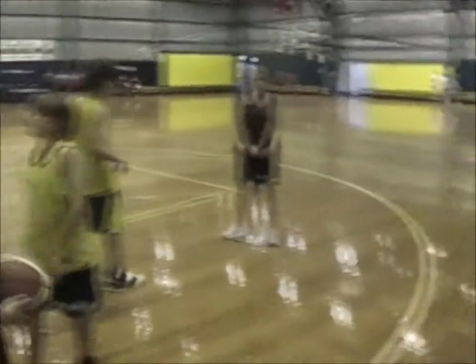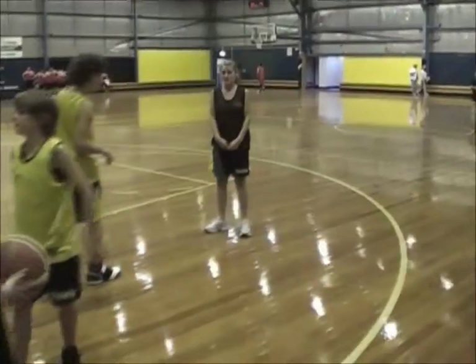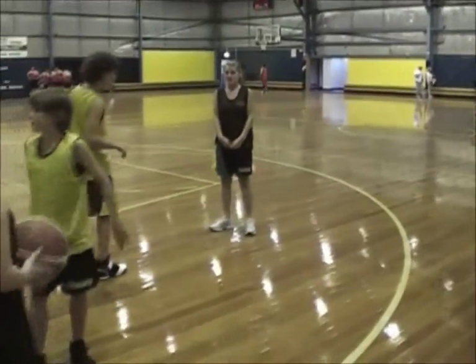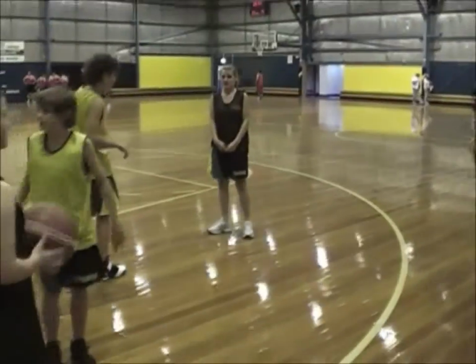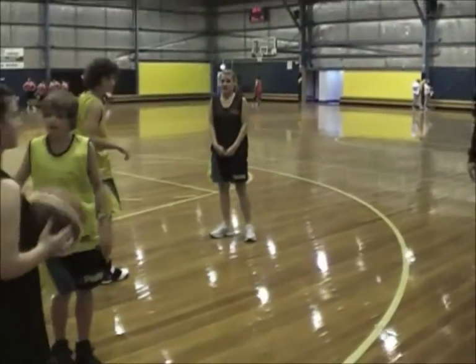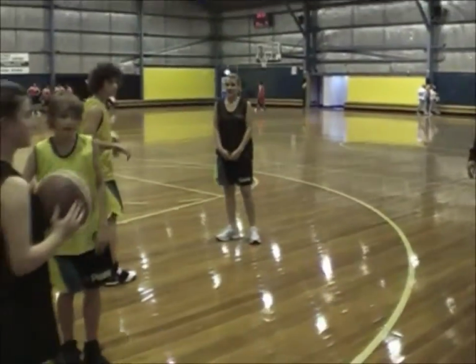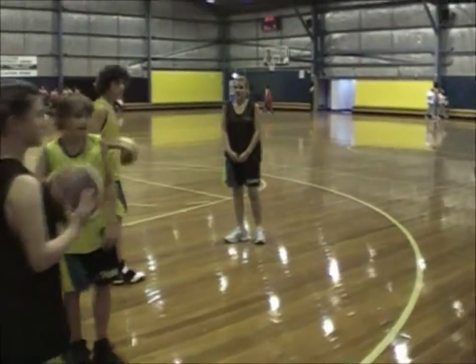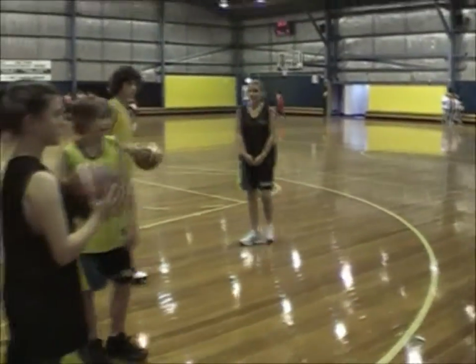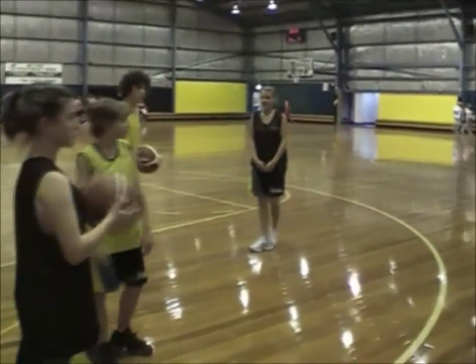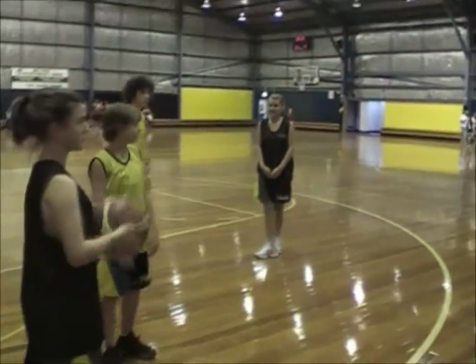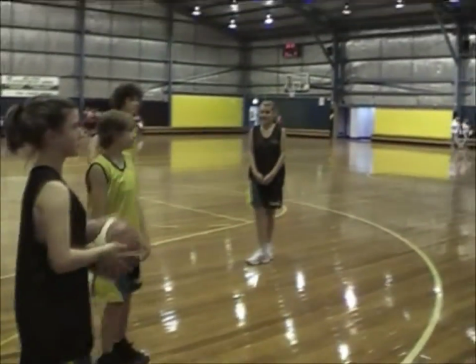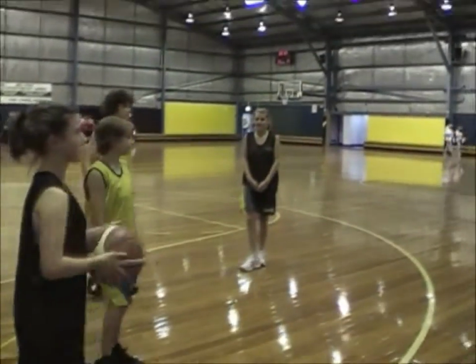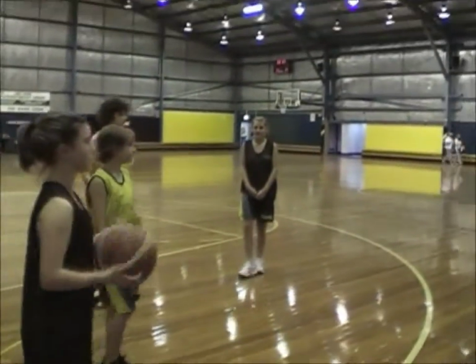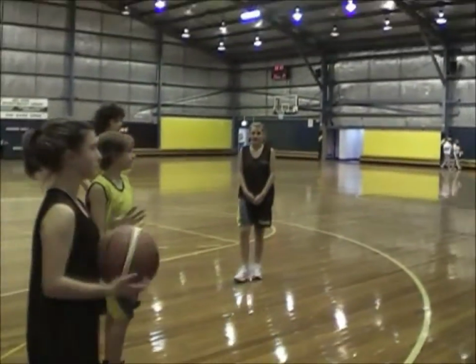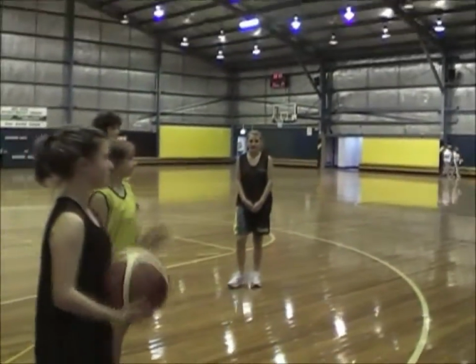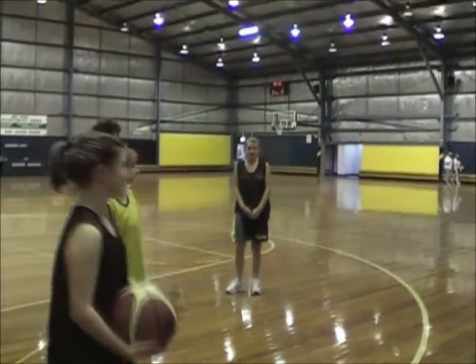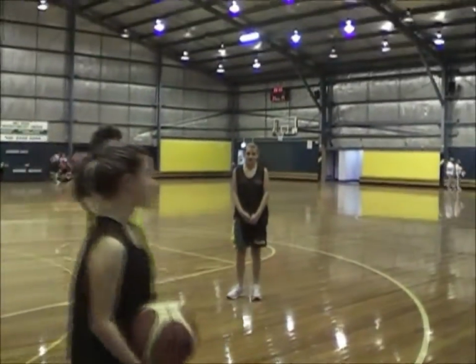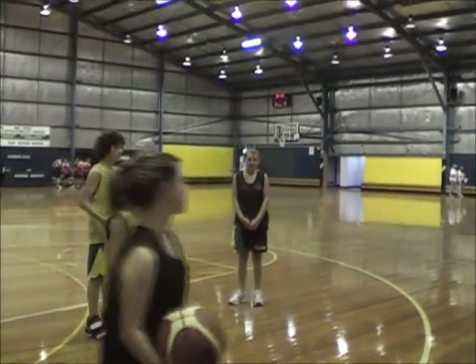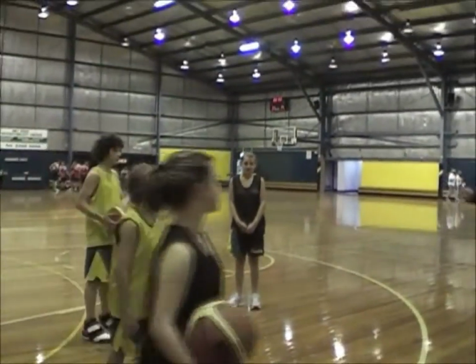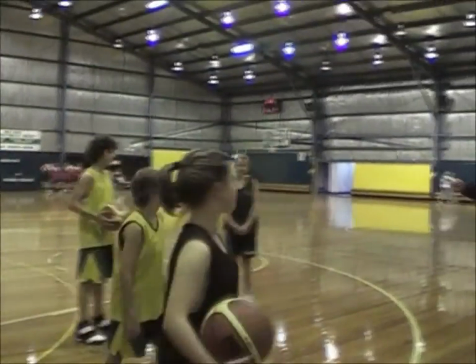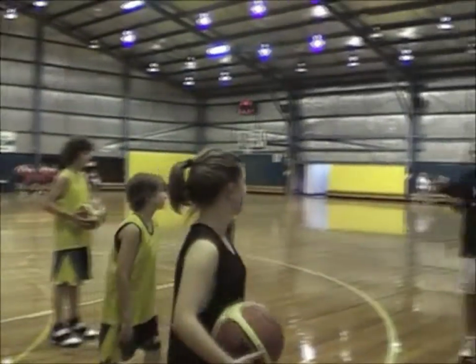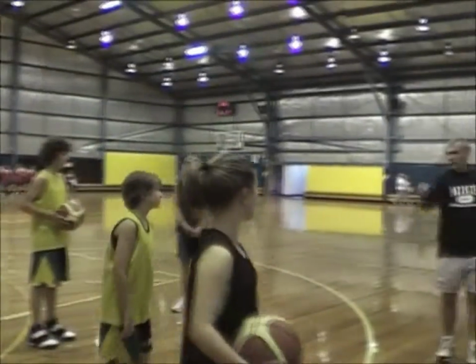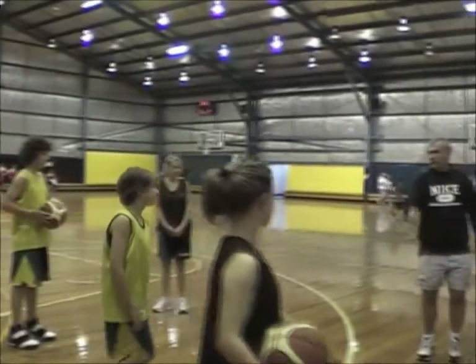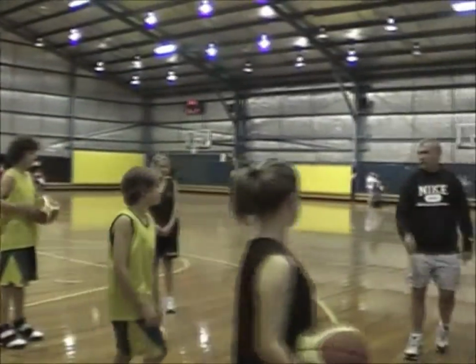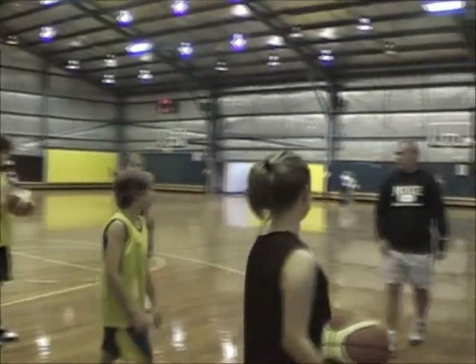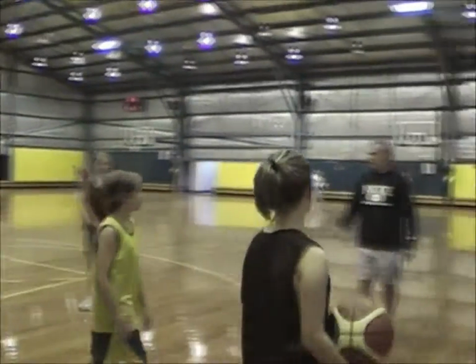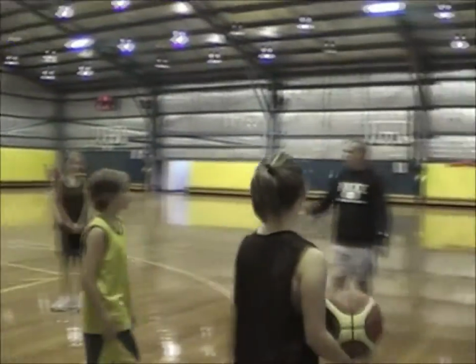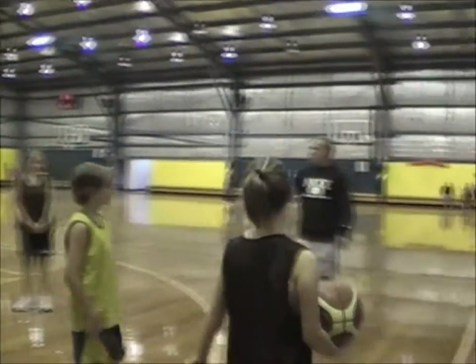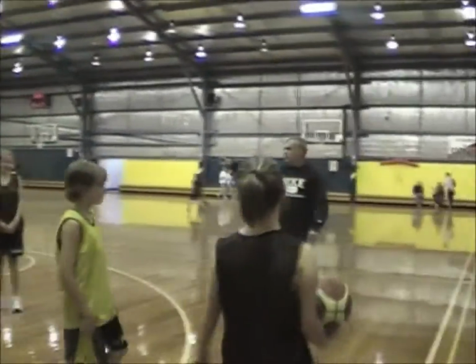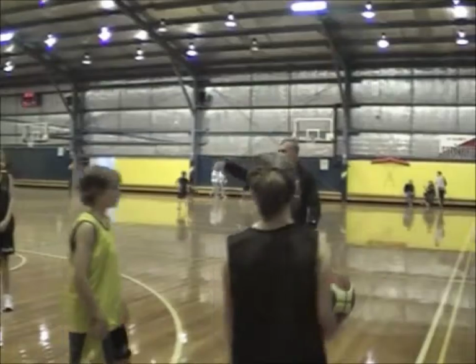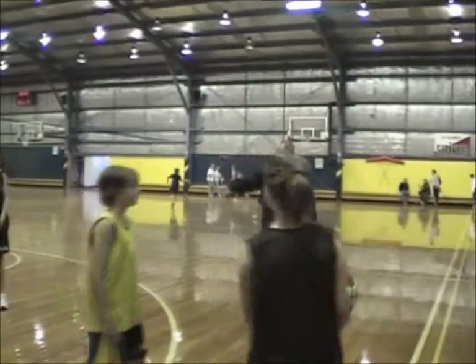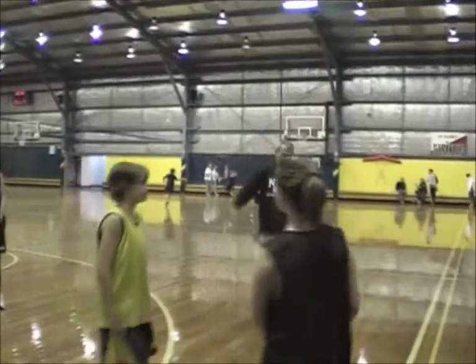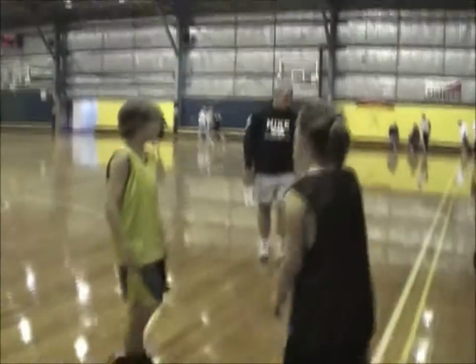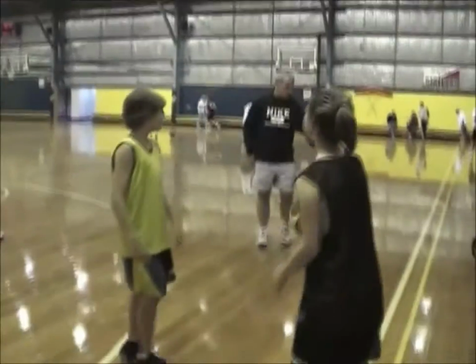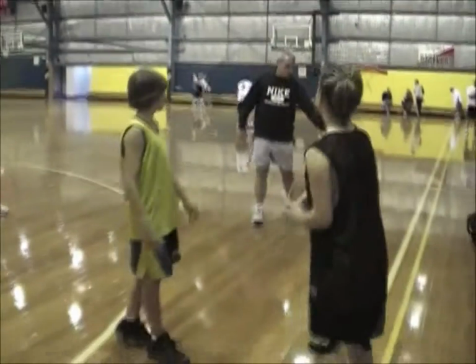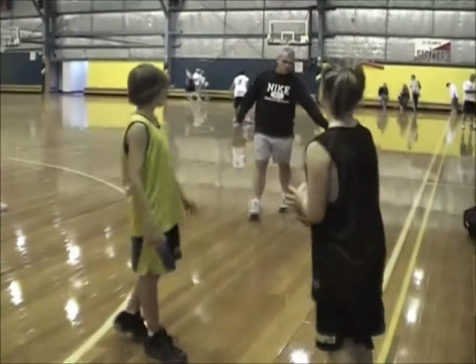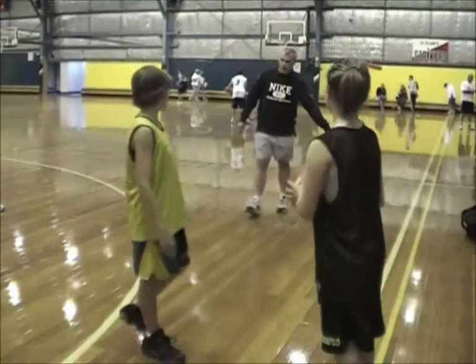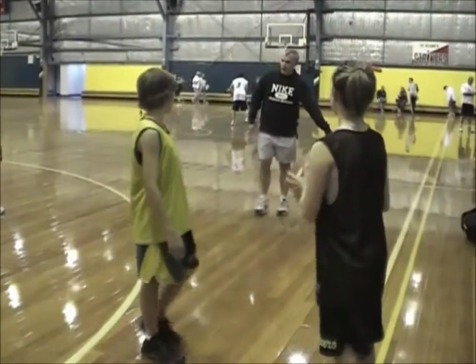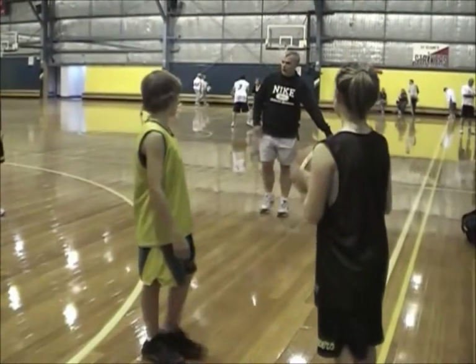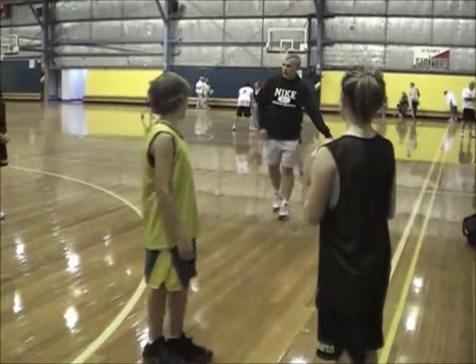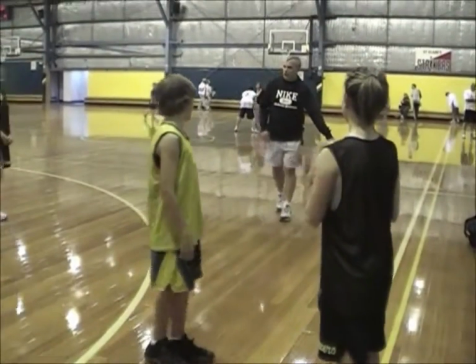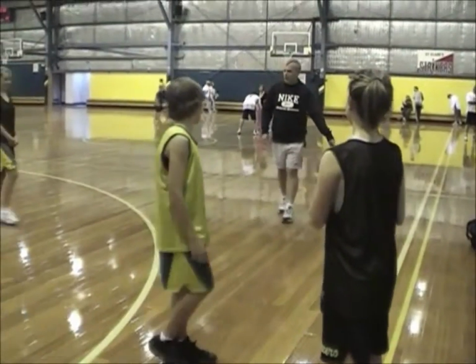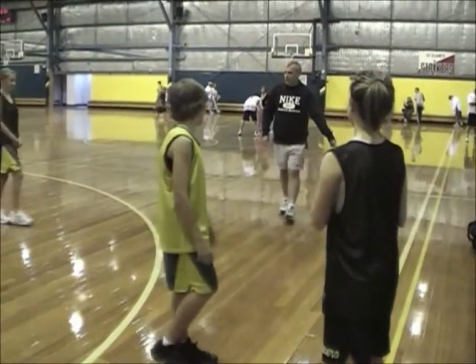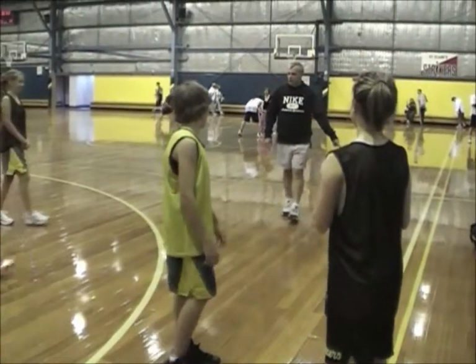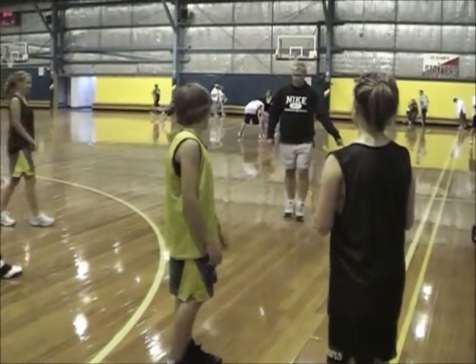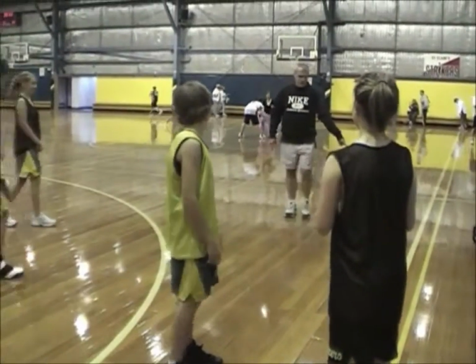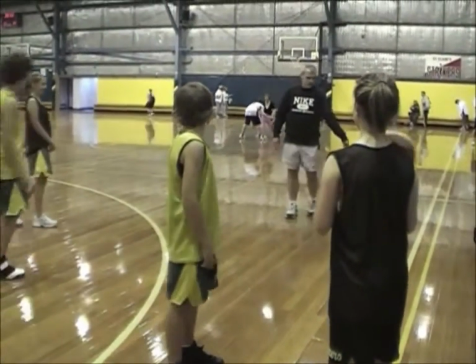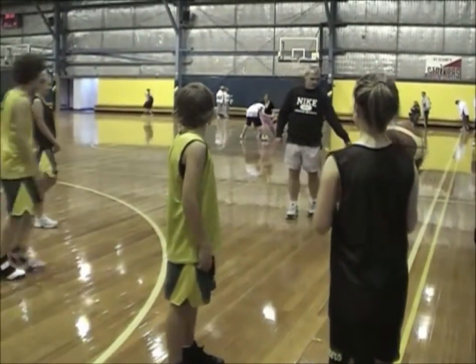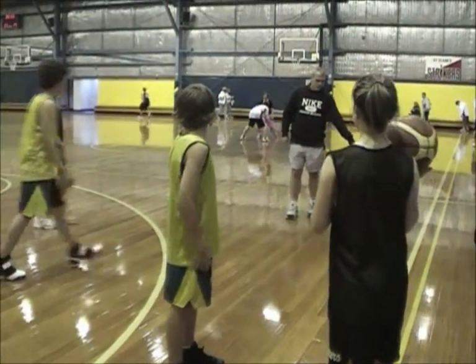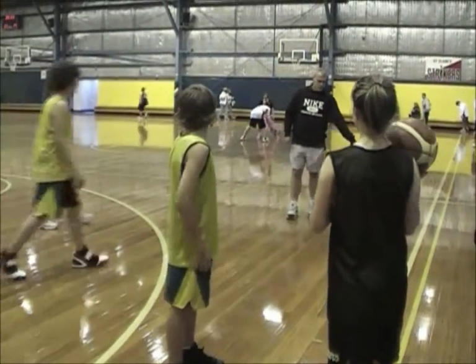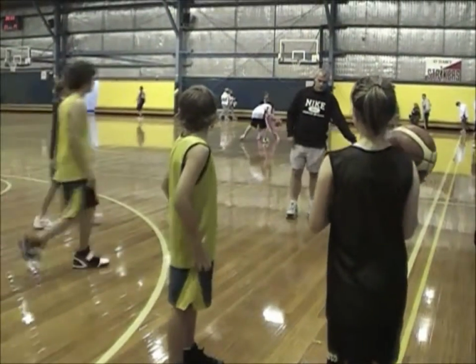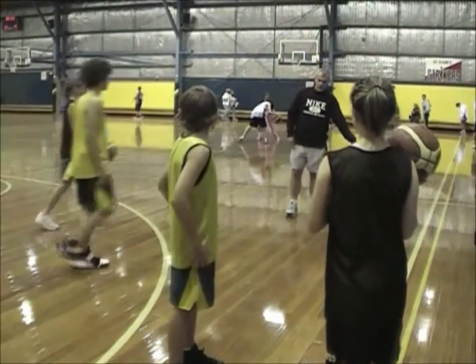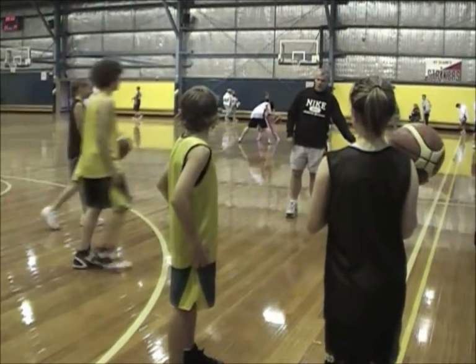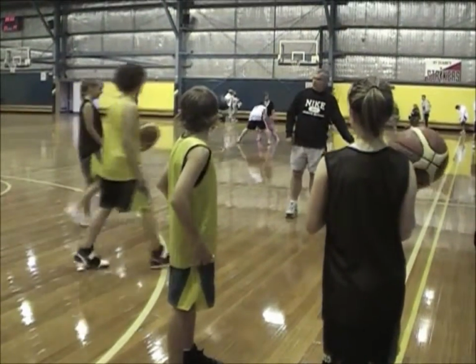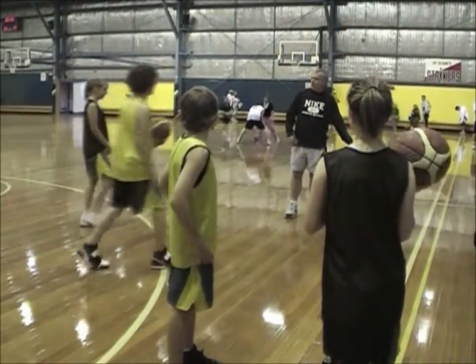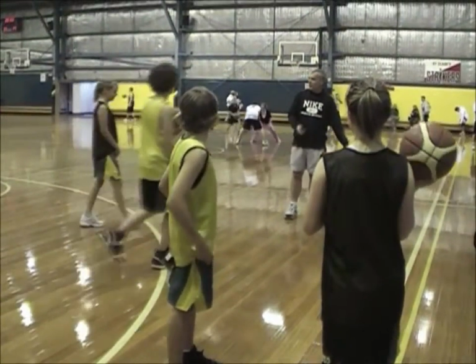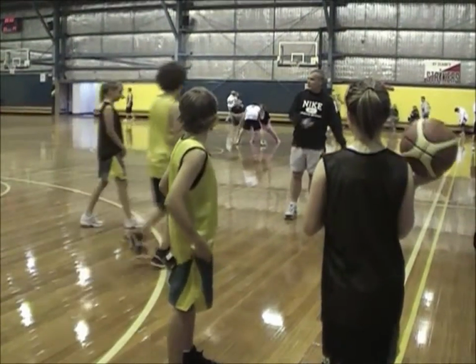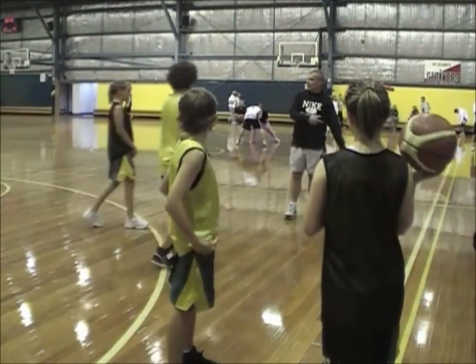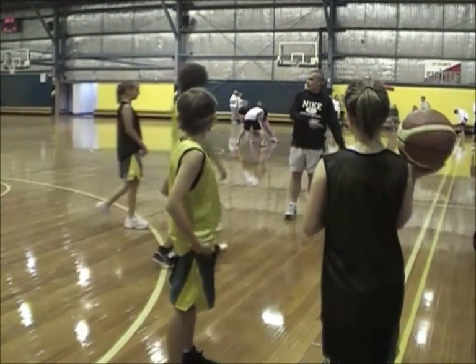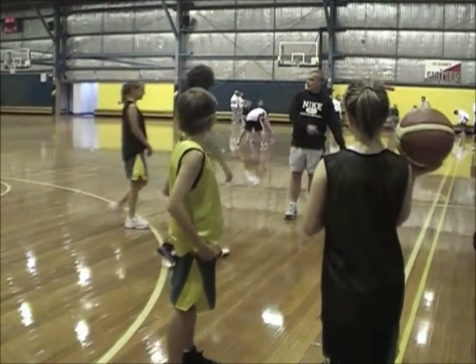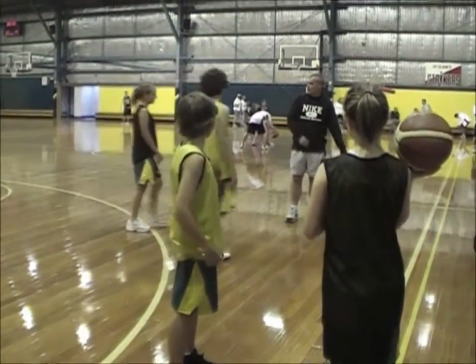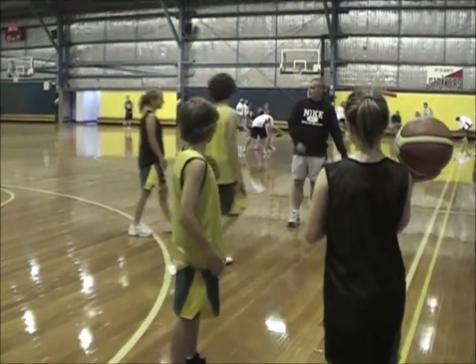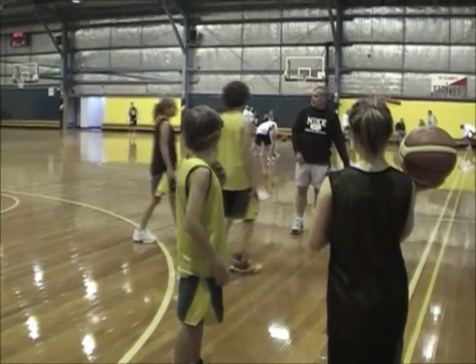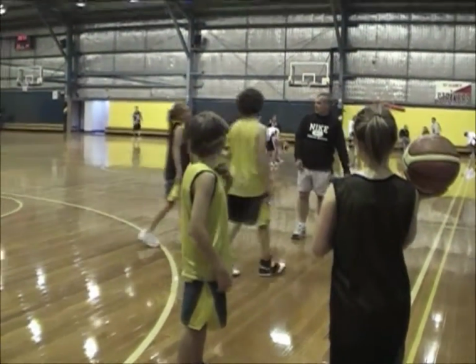Just standing on the sideline there. You're playing defense on there. You're on the sideline here. You're playing defense on here.